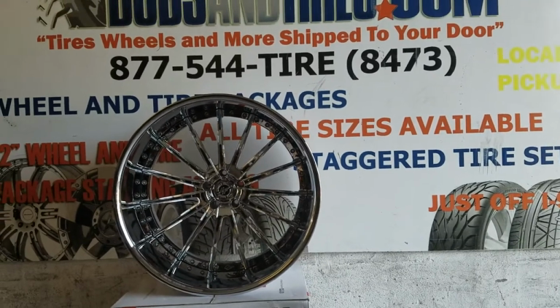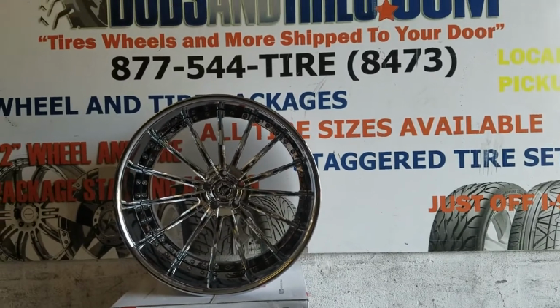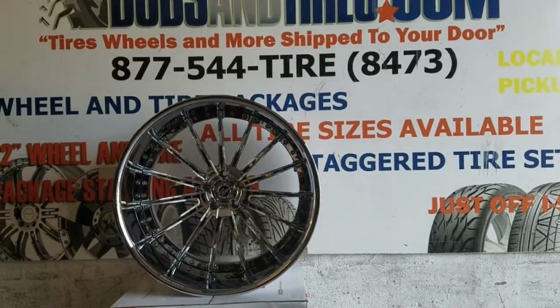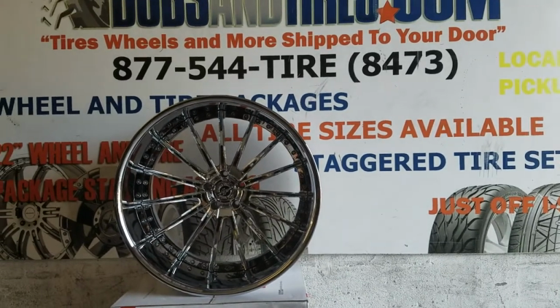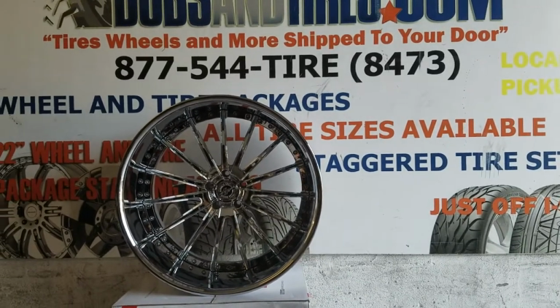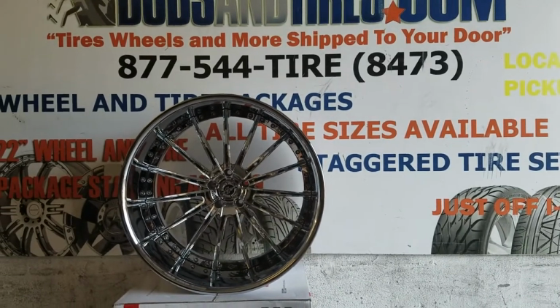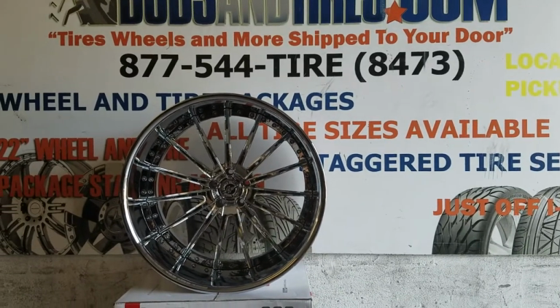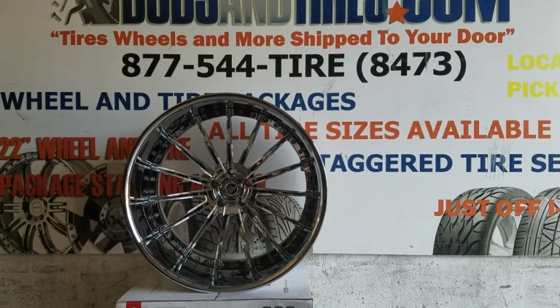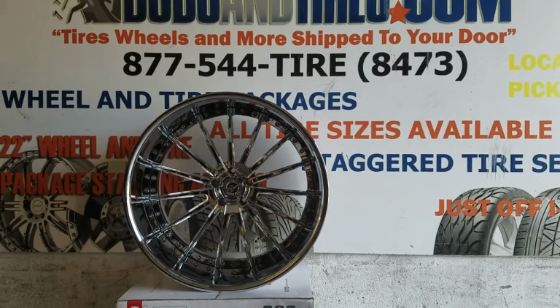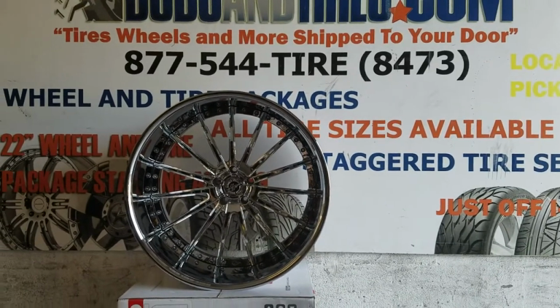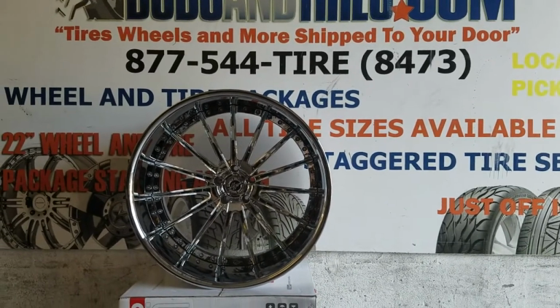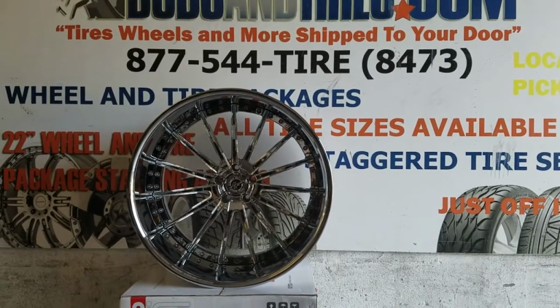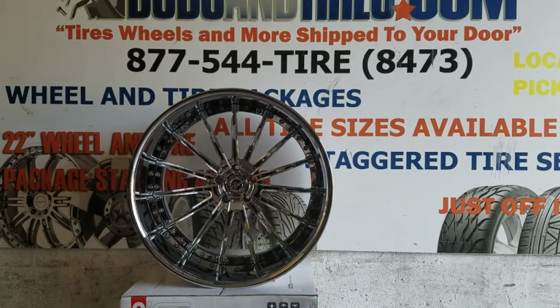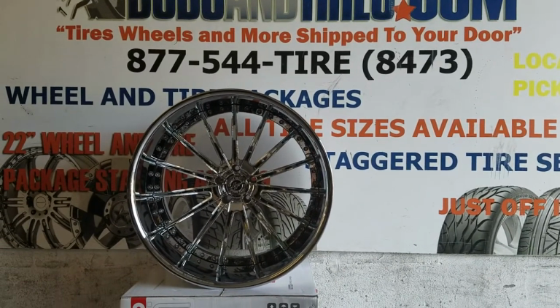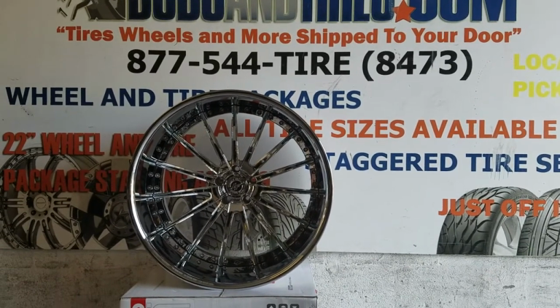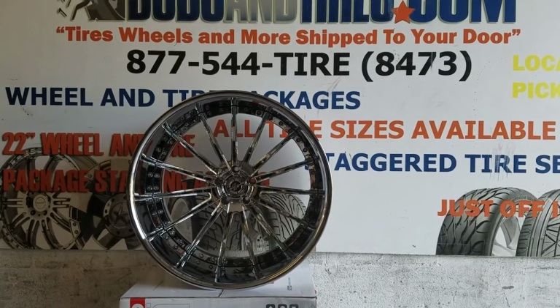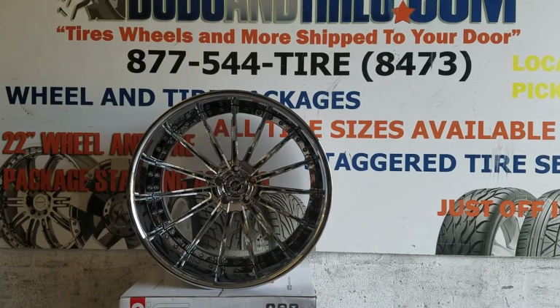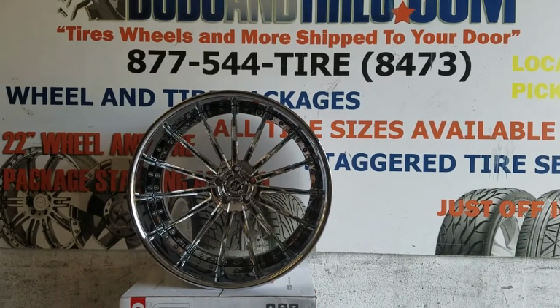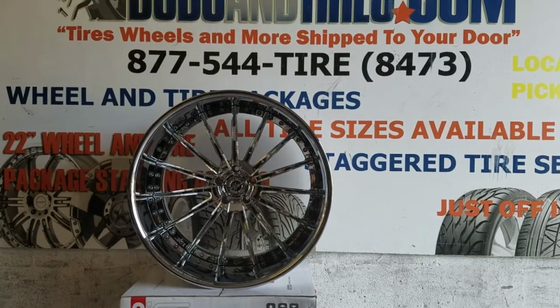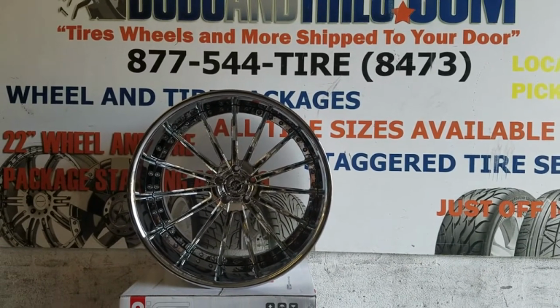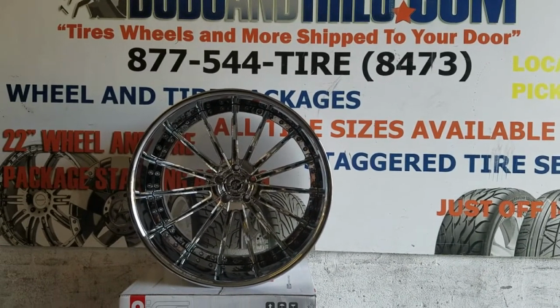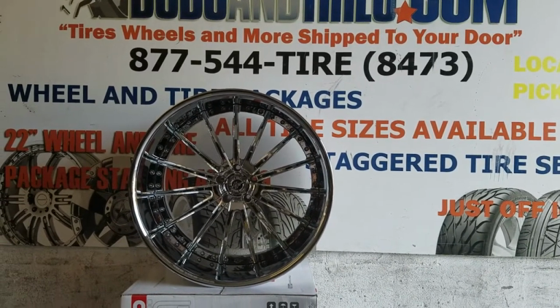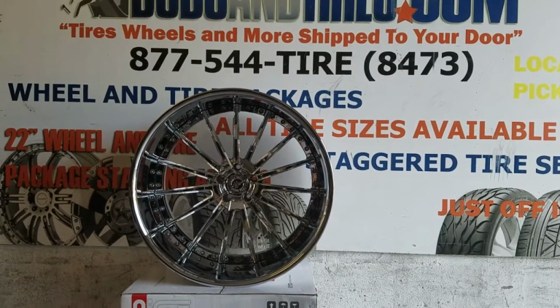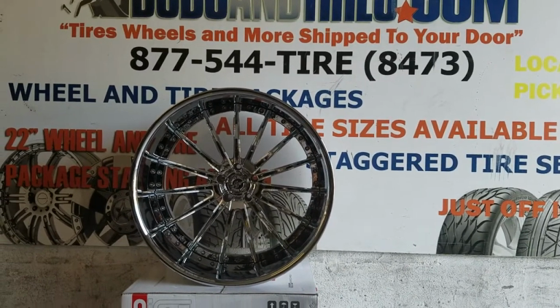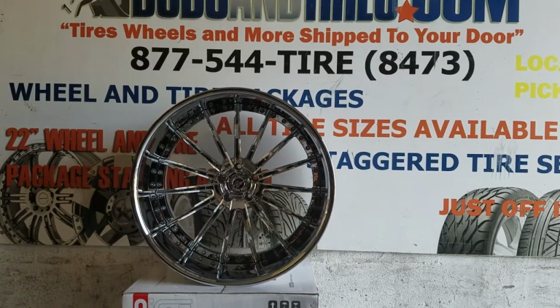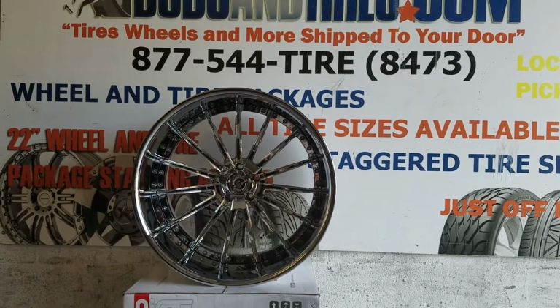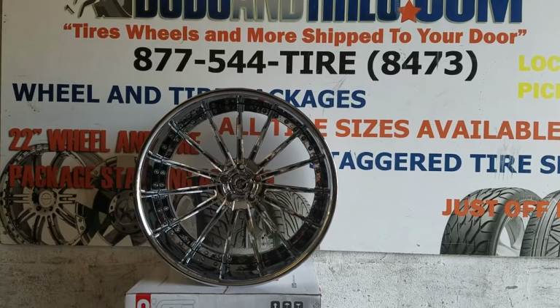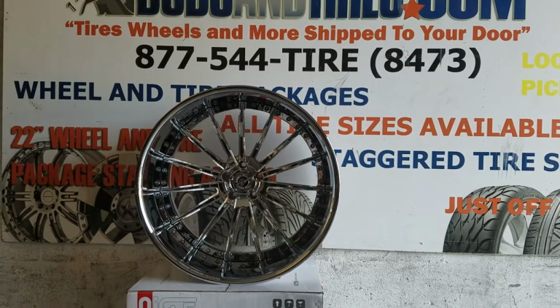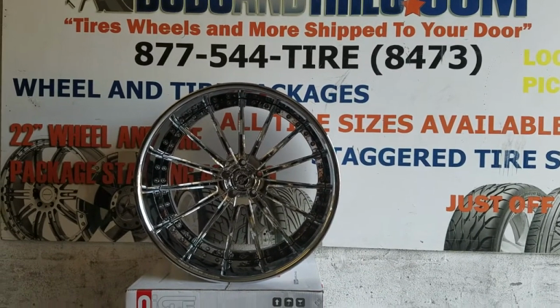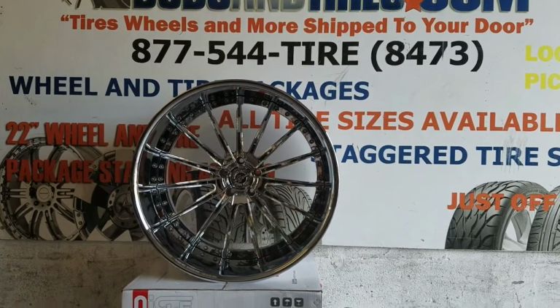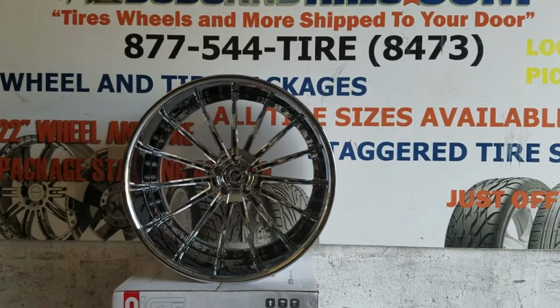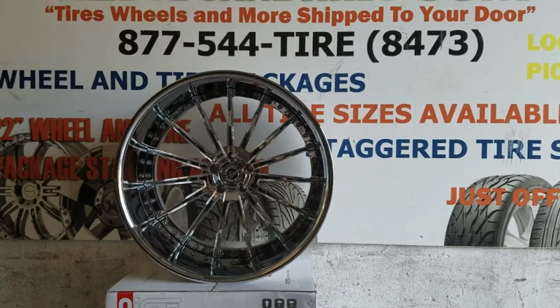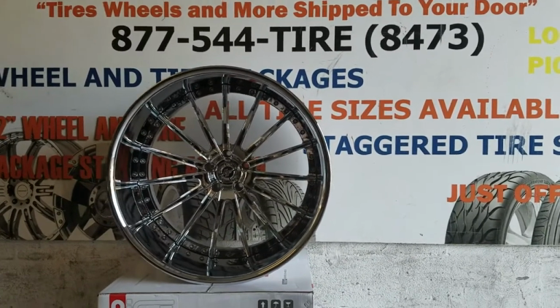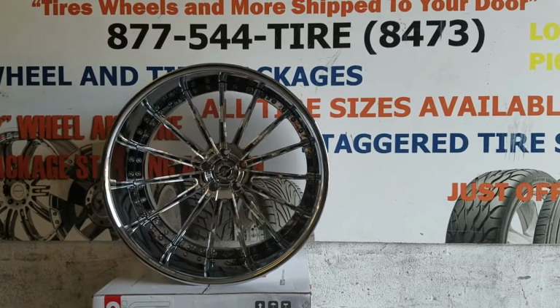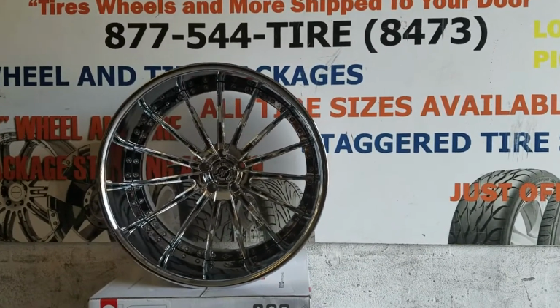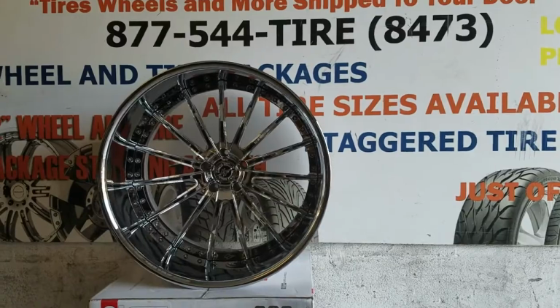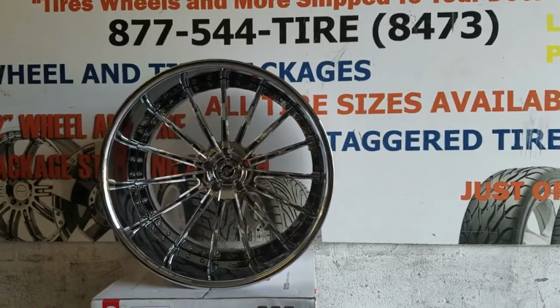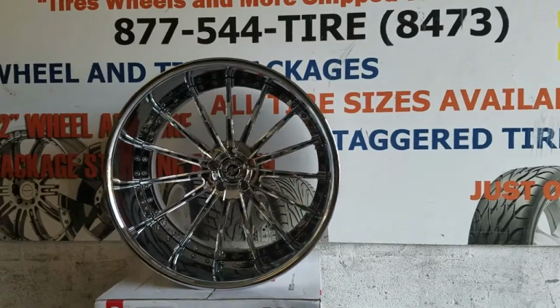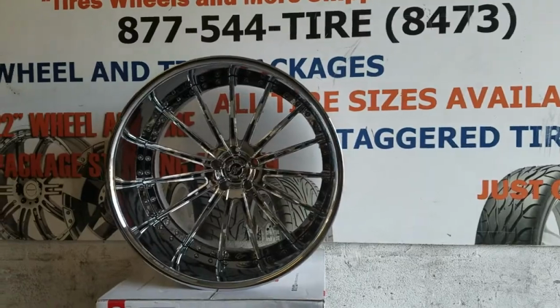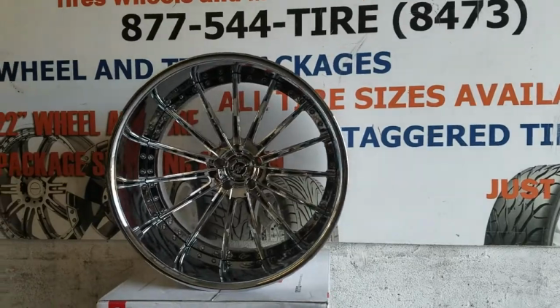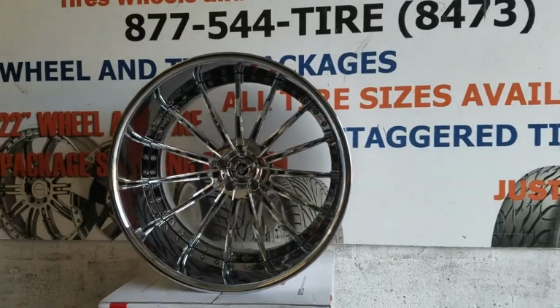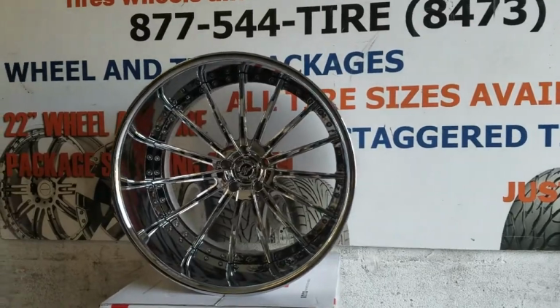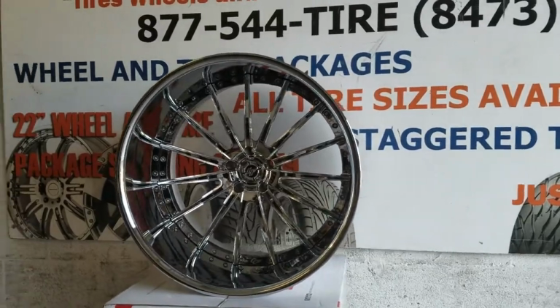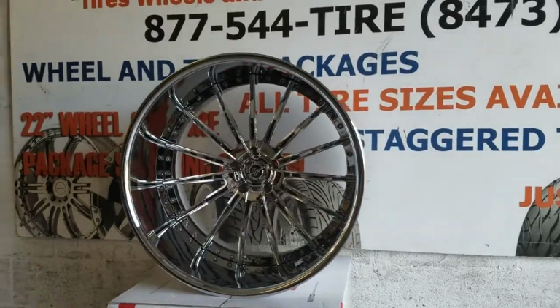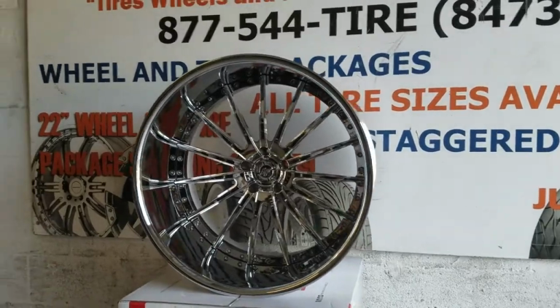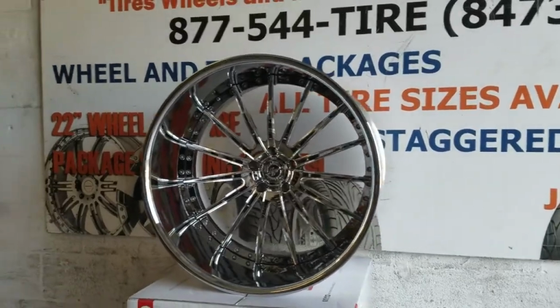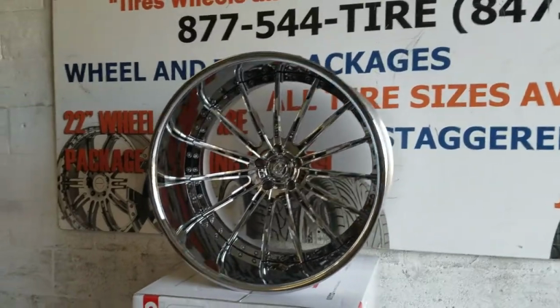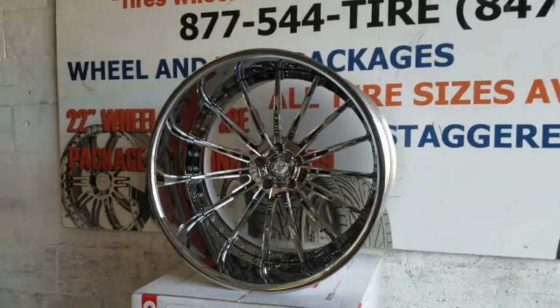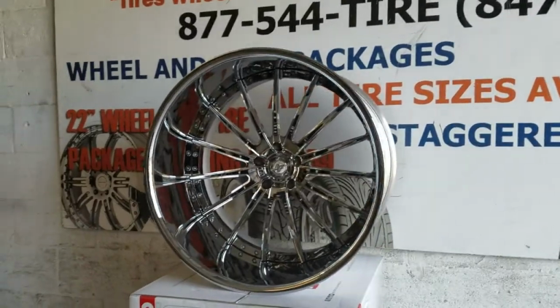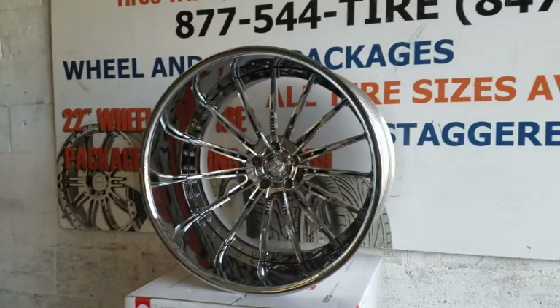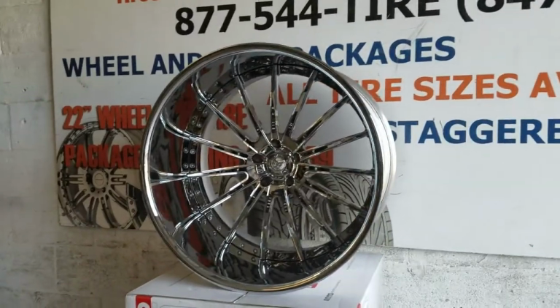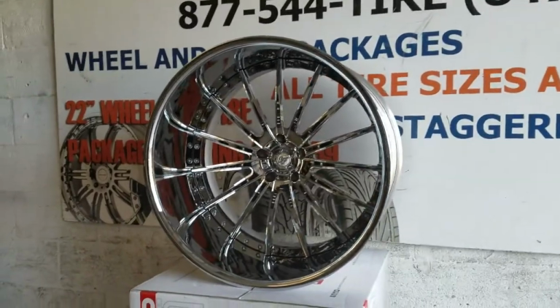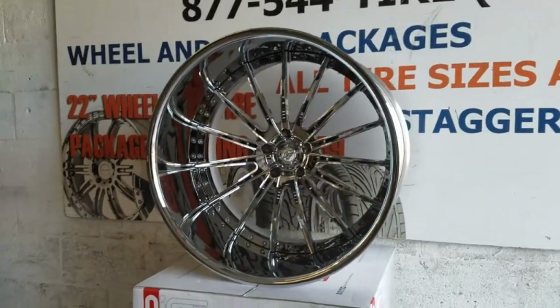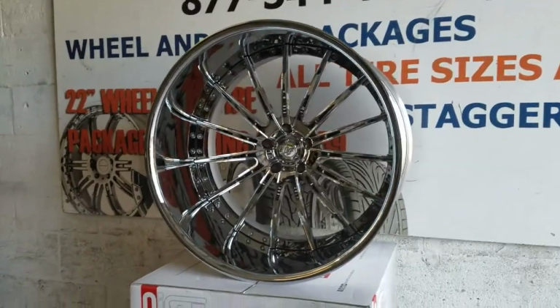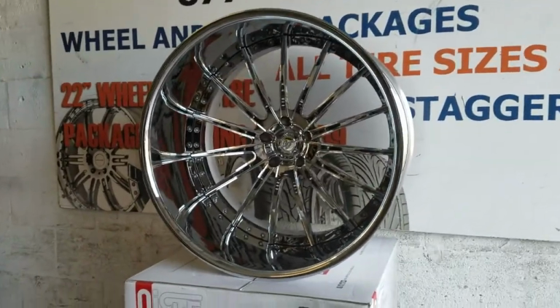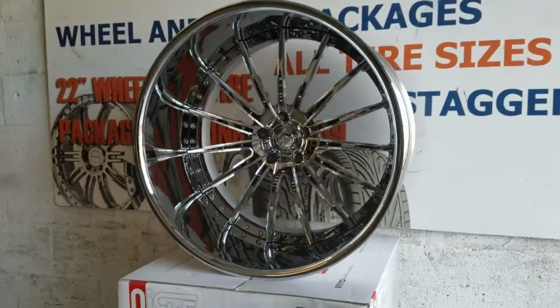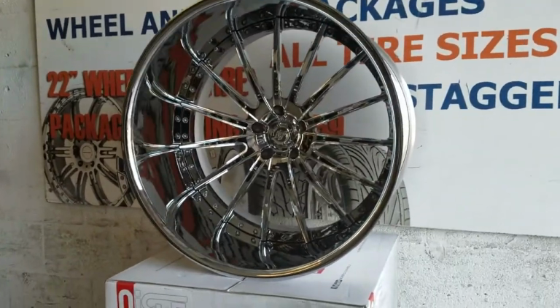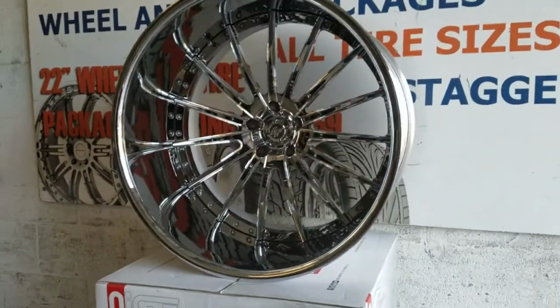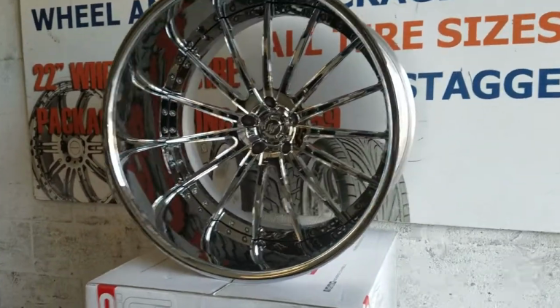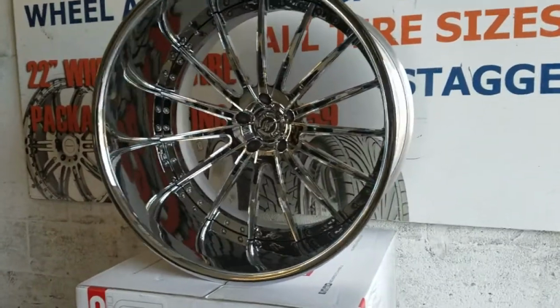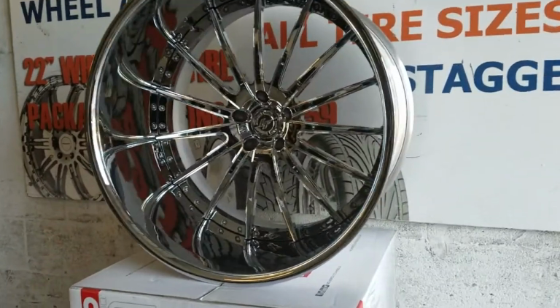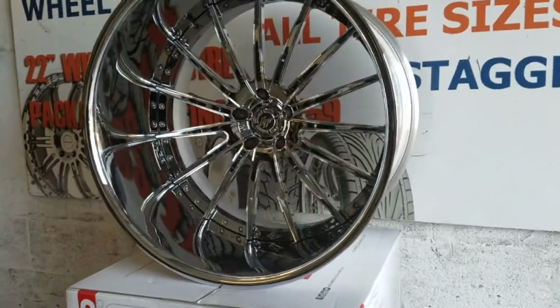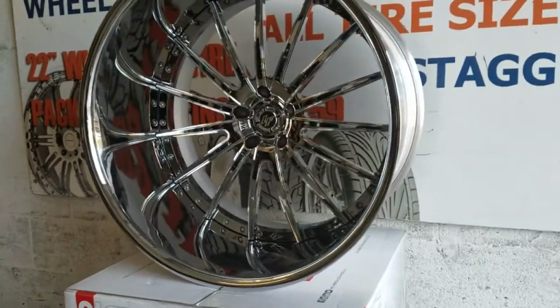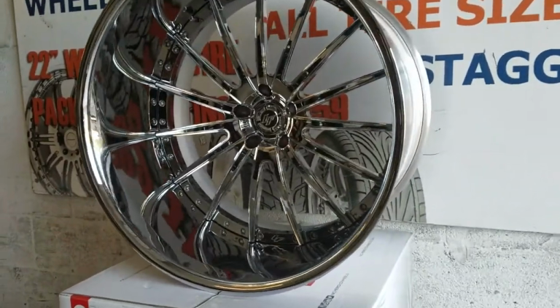Right now you are looking at the Lex Zonni LF-11. This is an all chrome wheel, 24x15, custom built wheel.